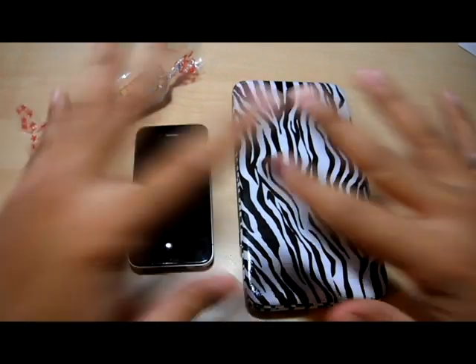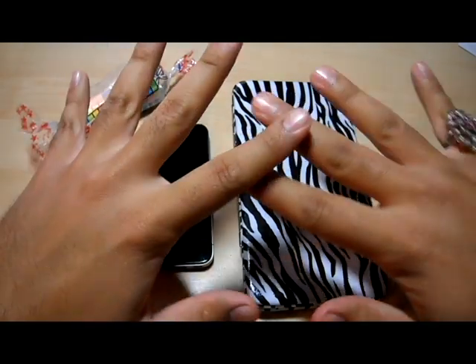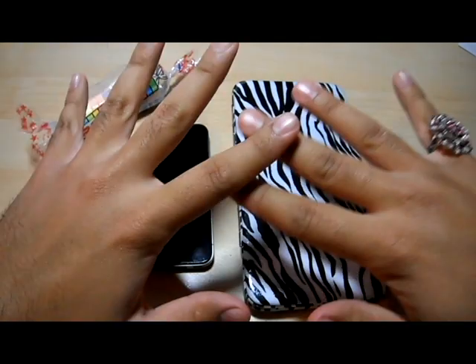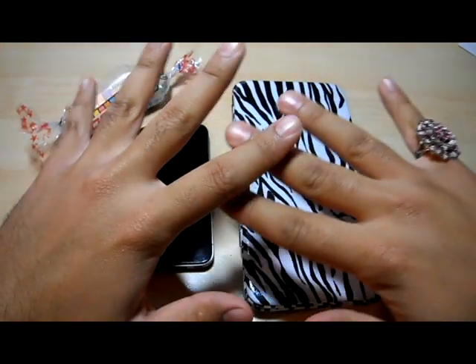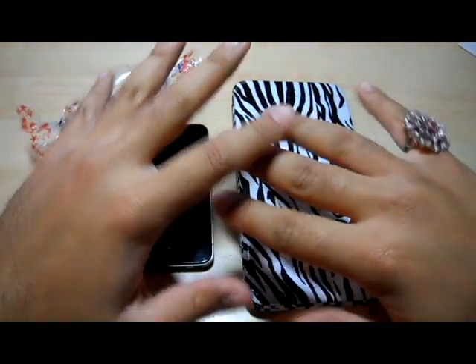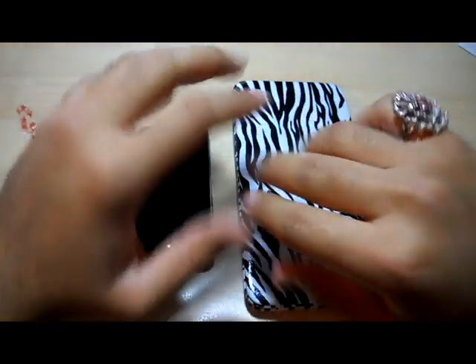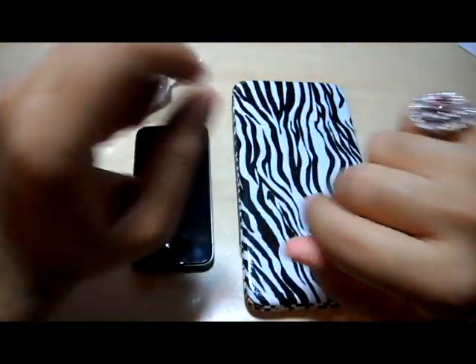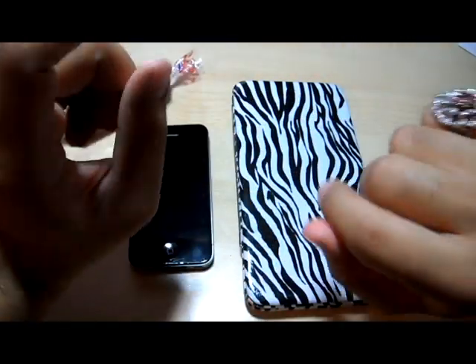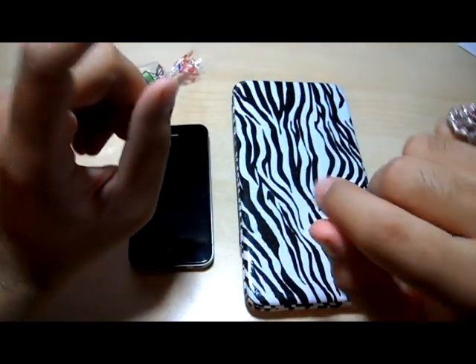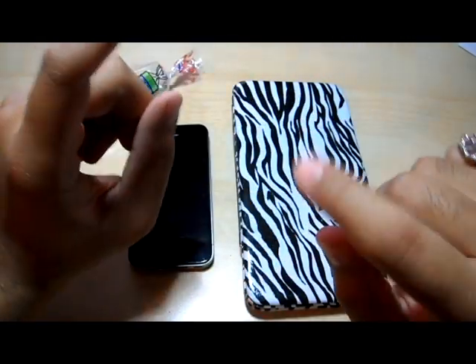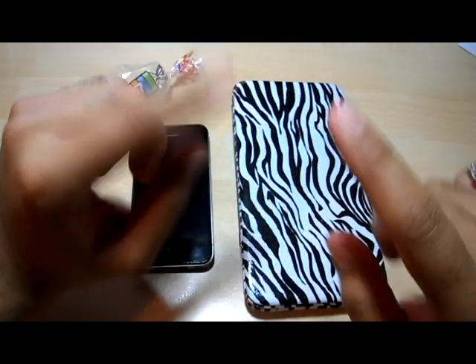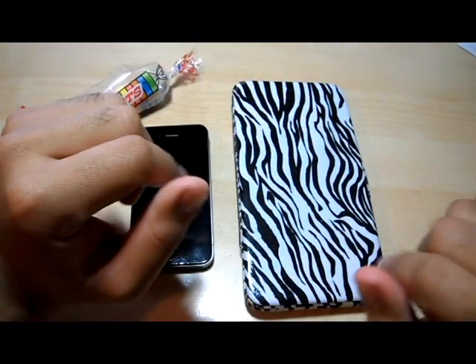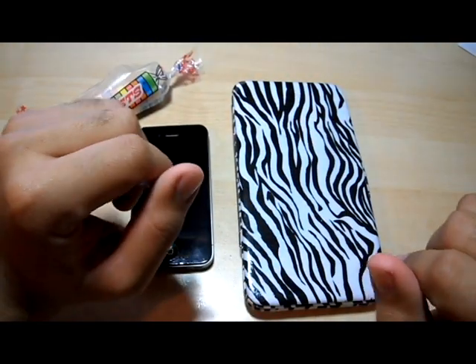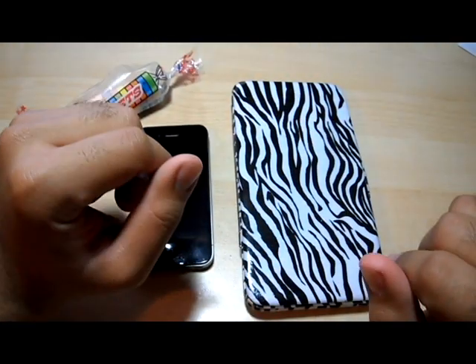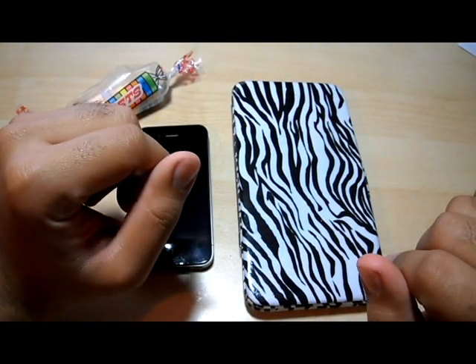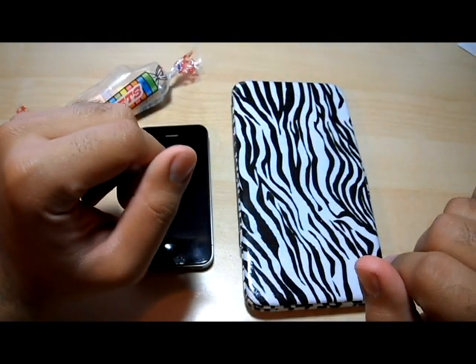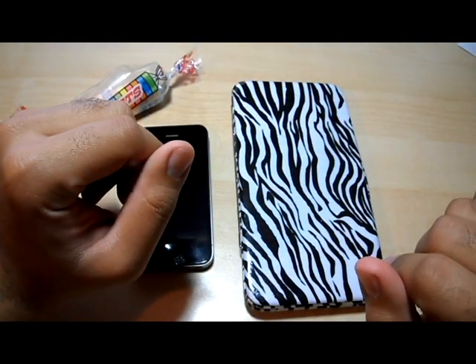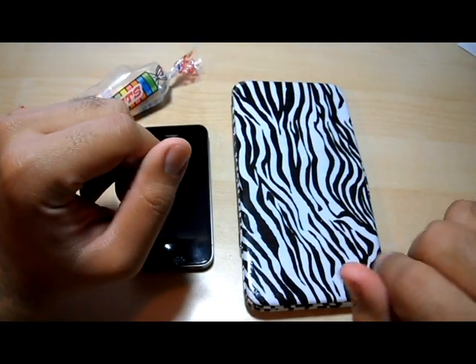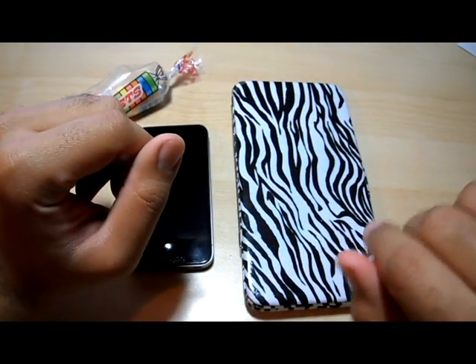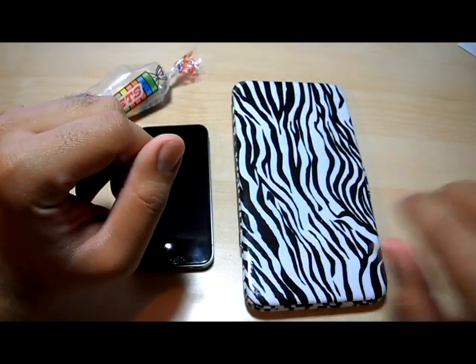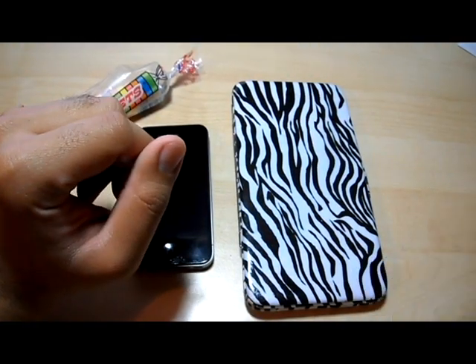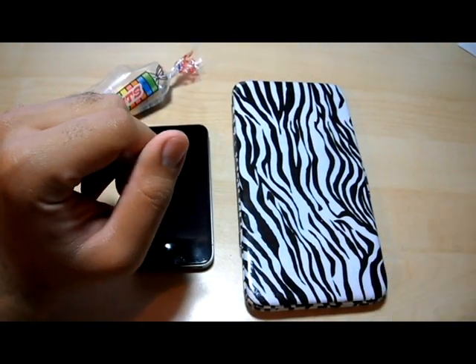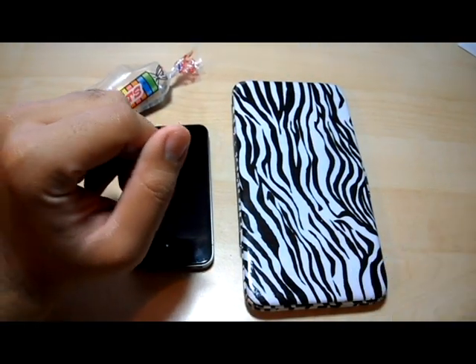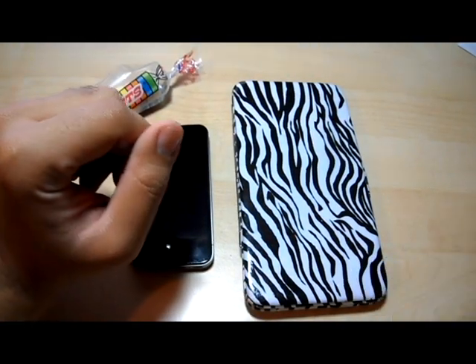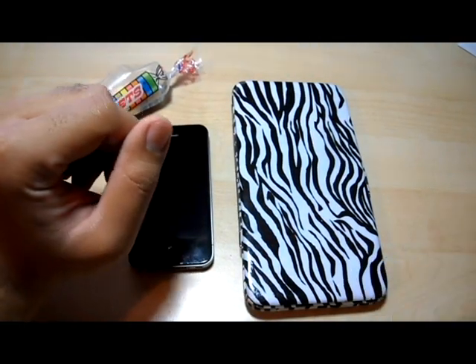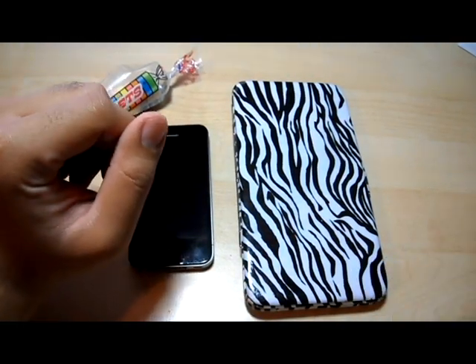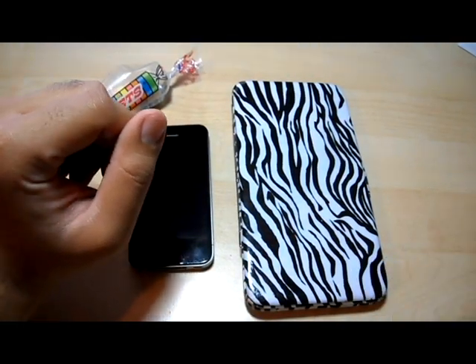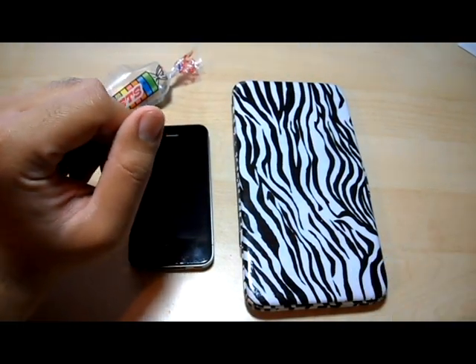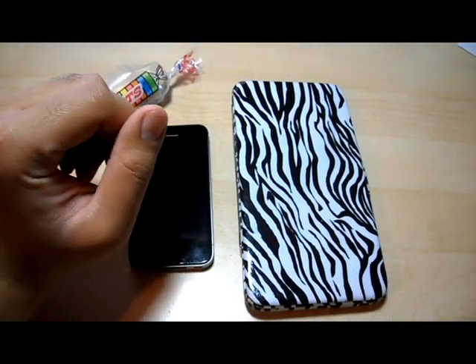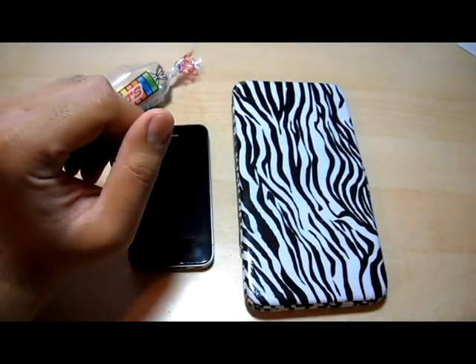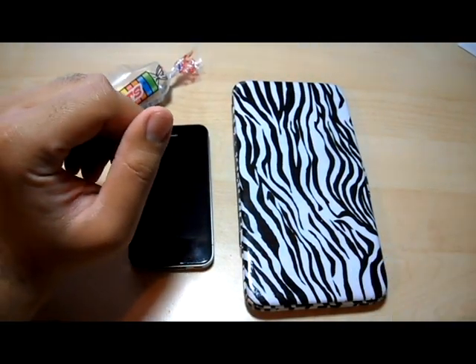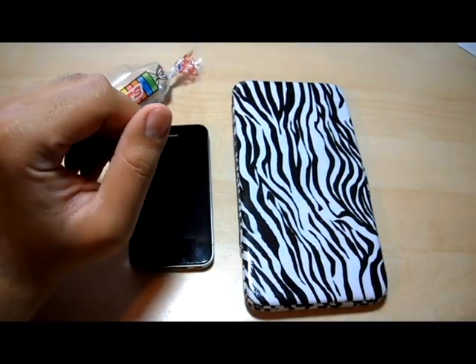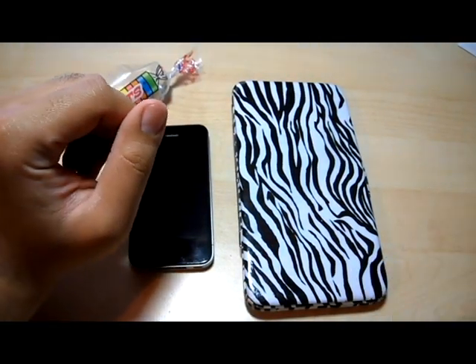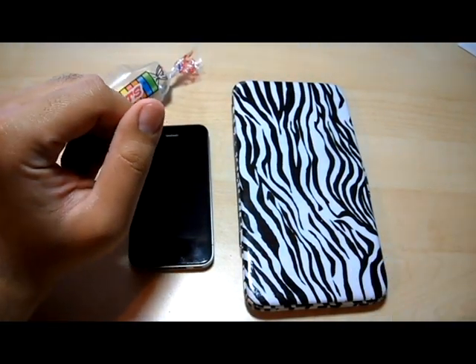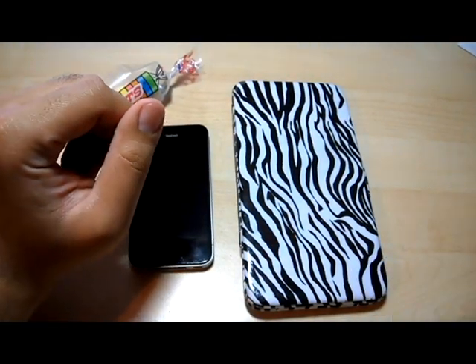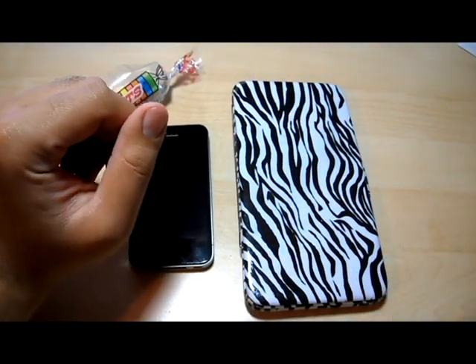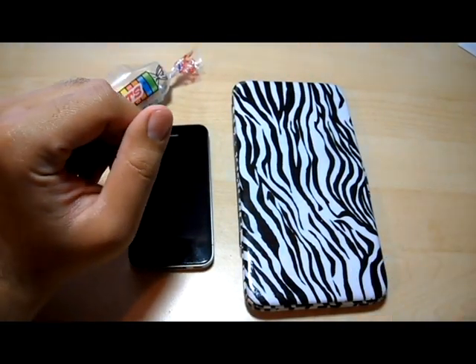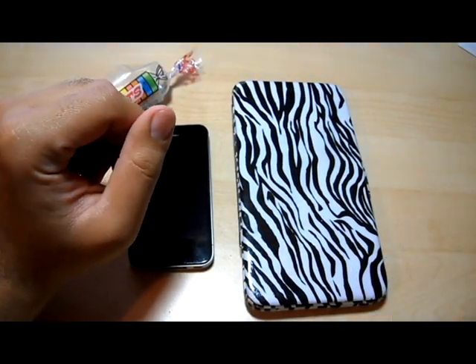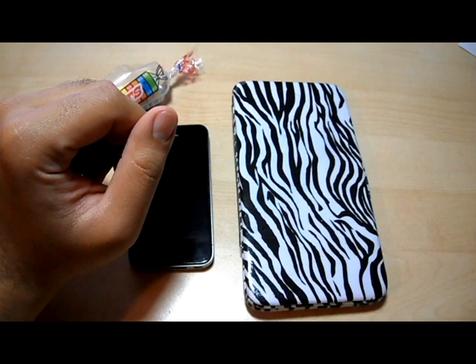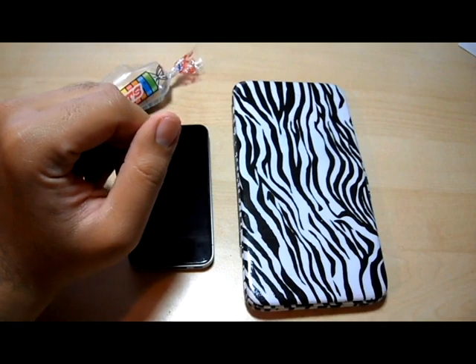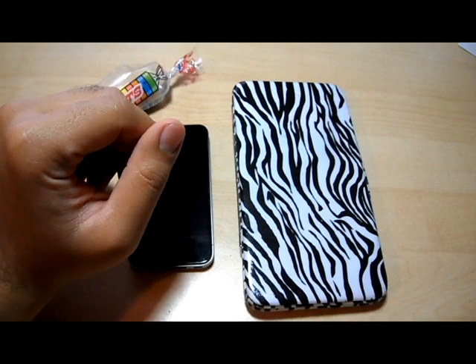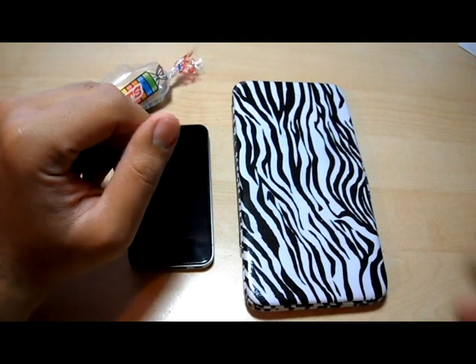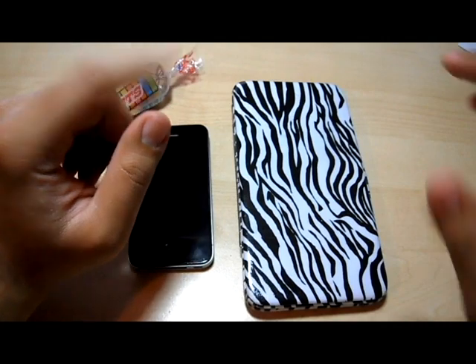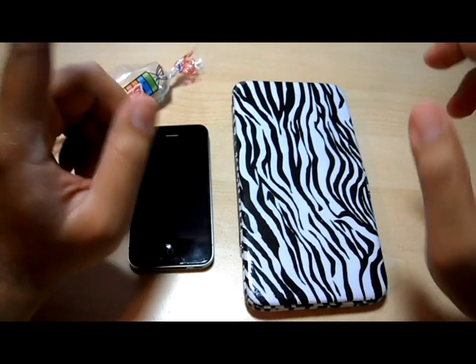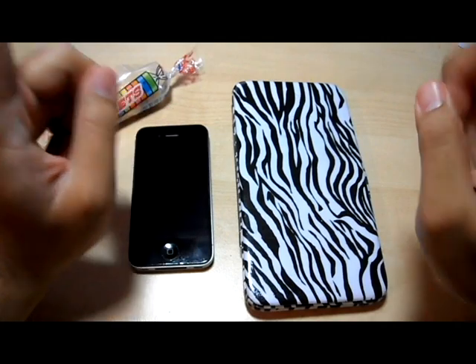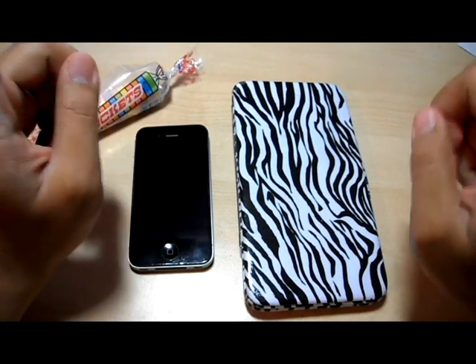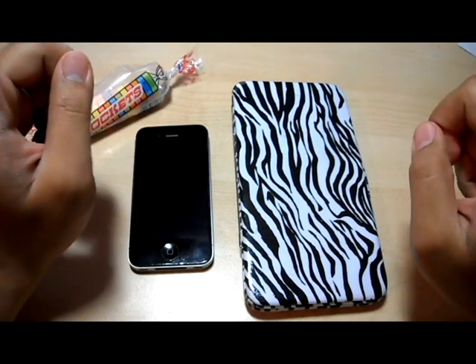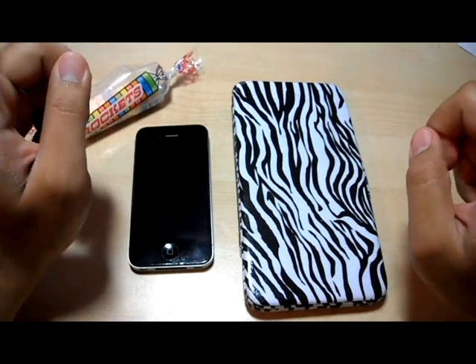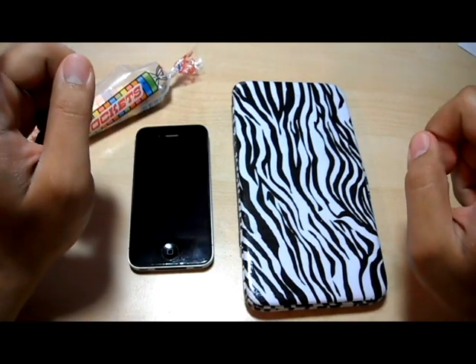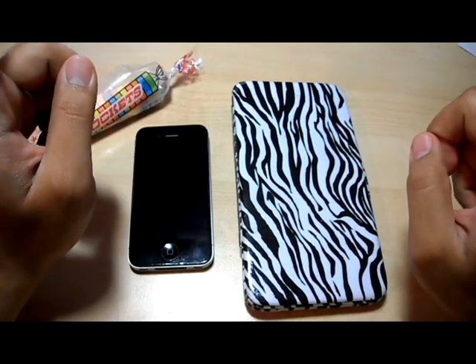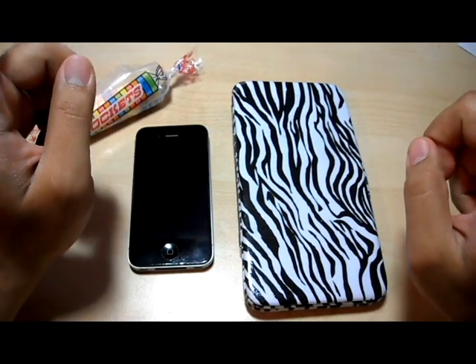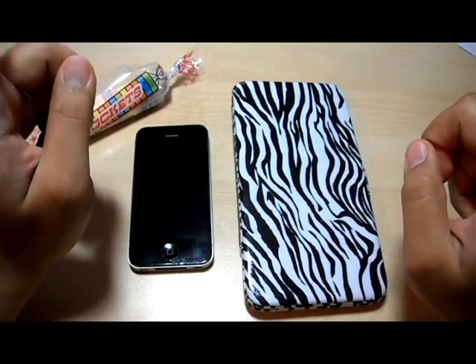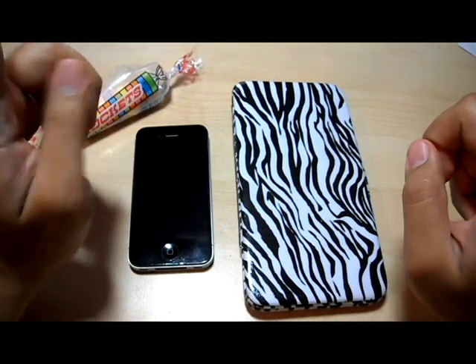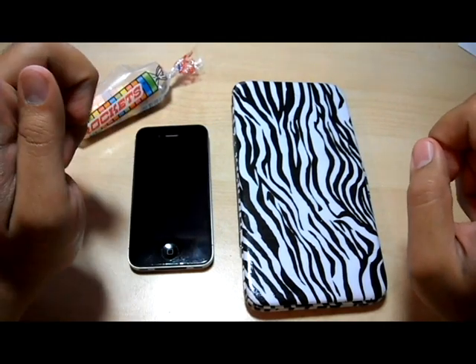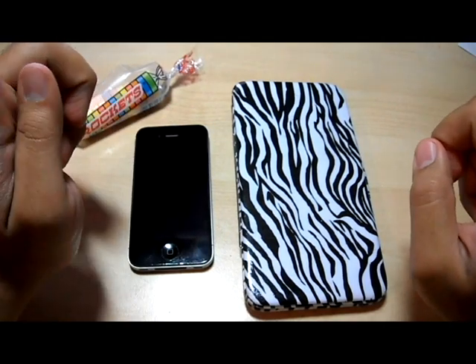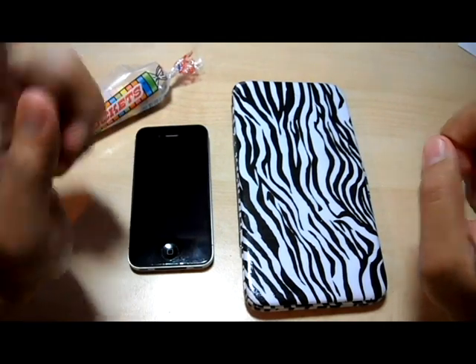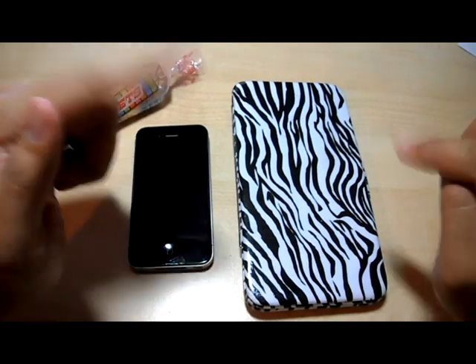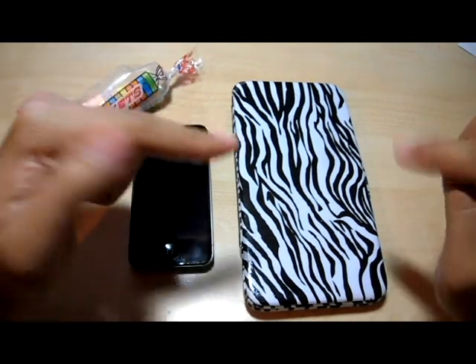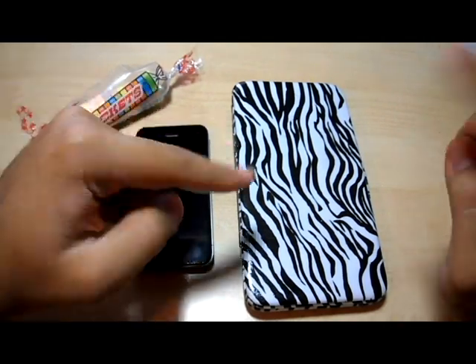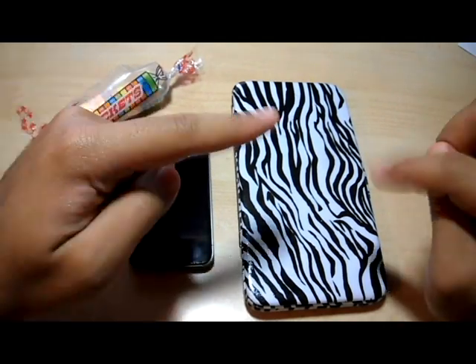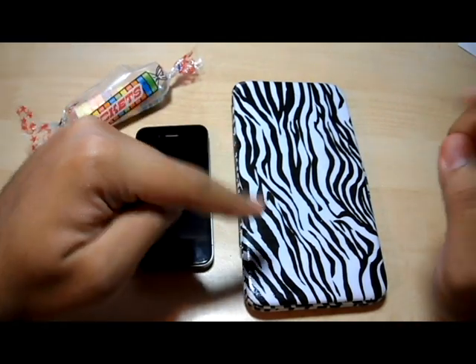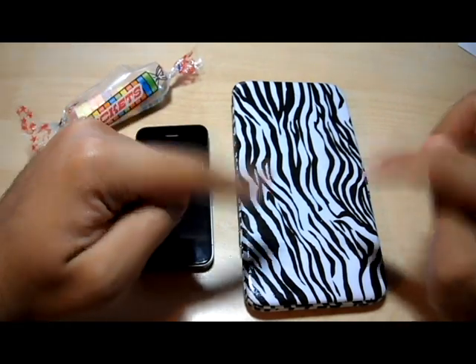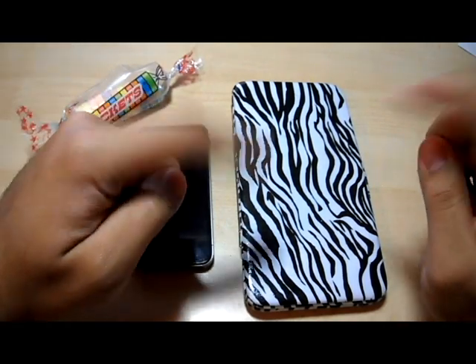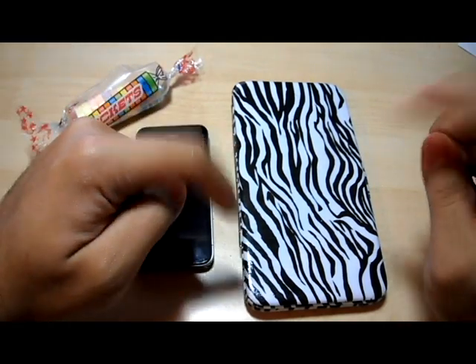Hi guys, so here we are. This is Silly Simon, and I'm just going to do a quick comparison and review of the new iPhone 4S.